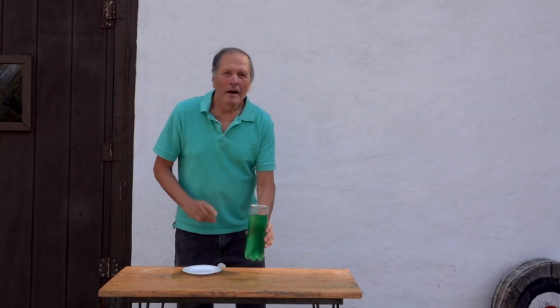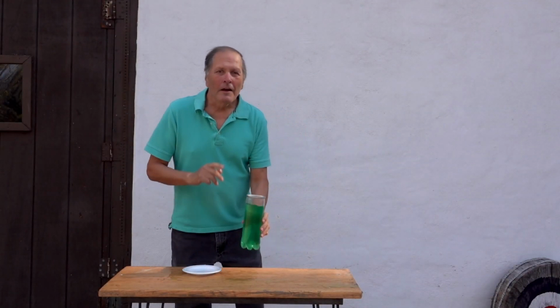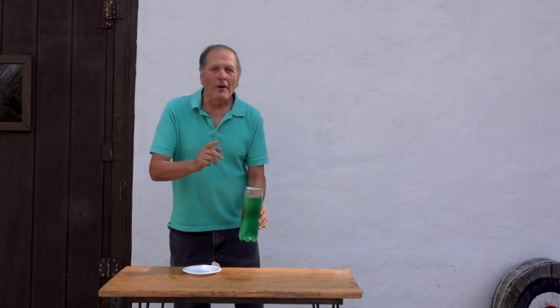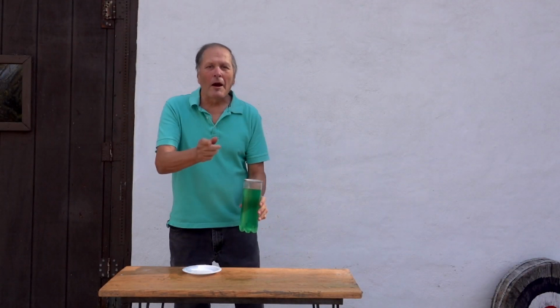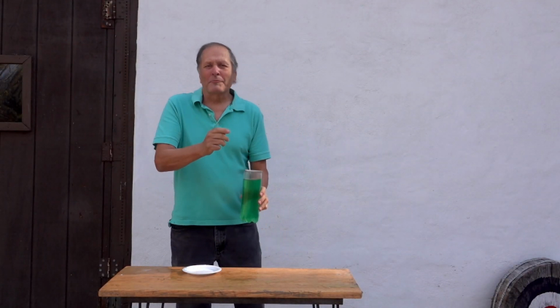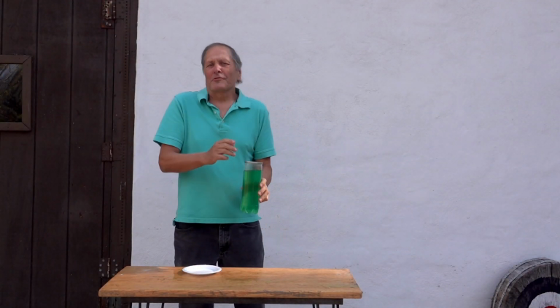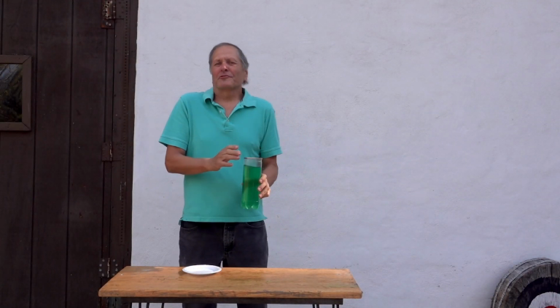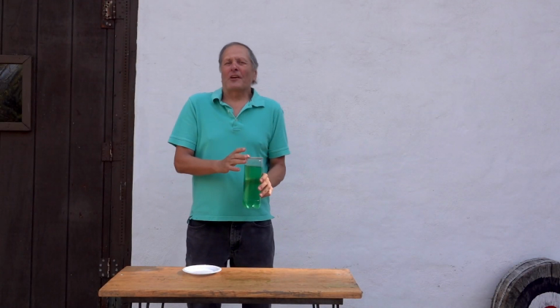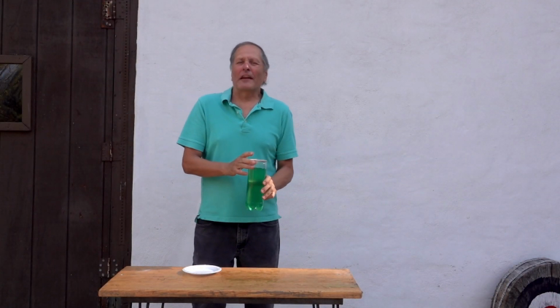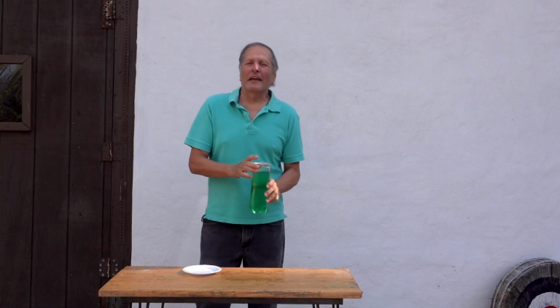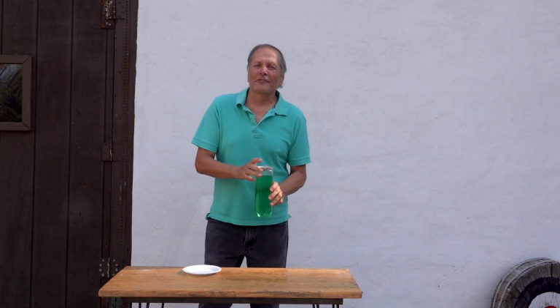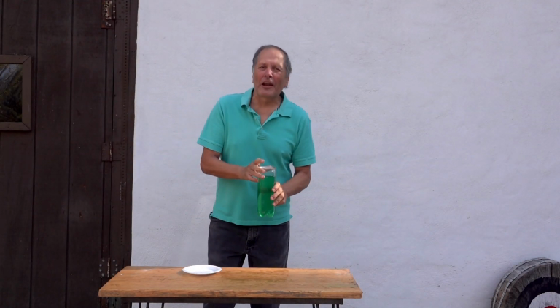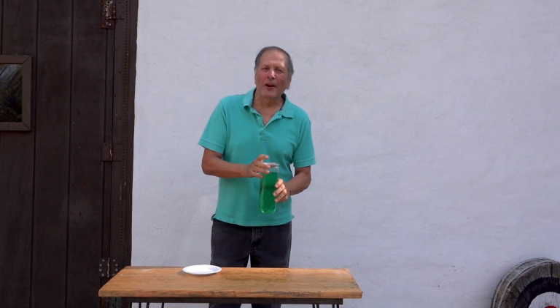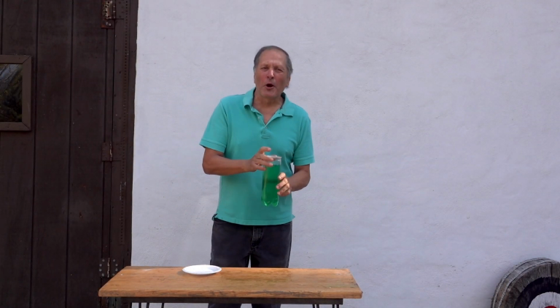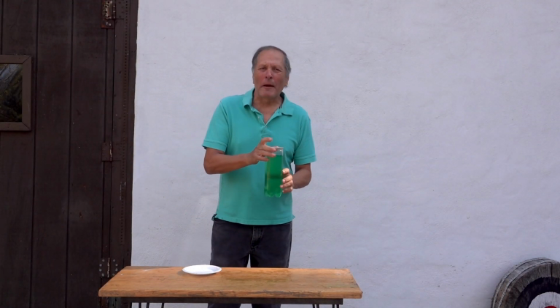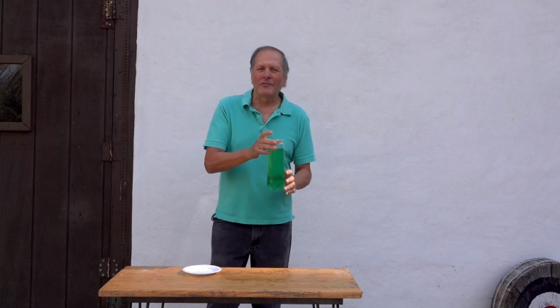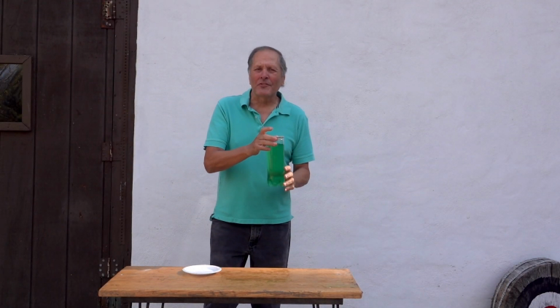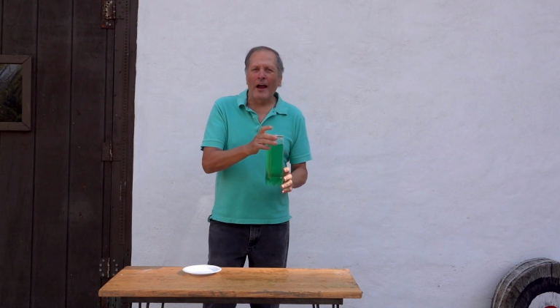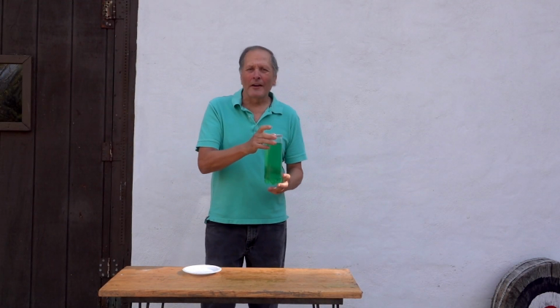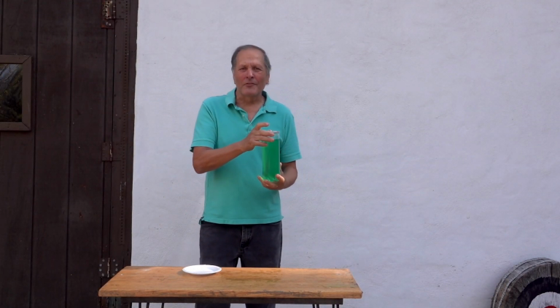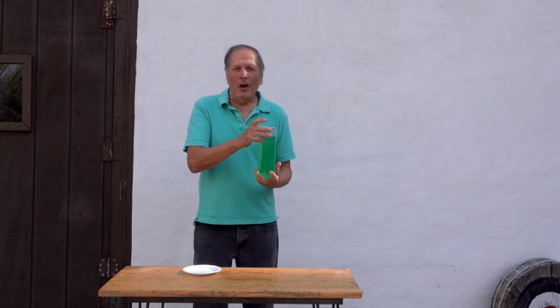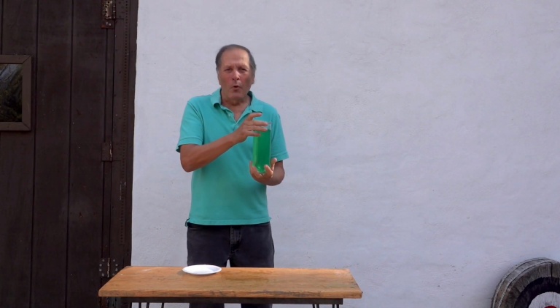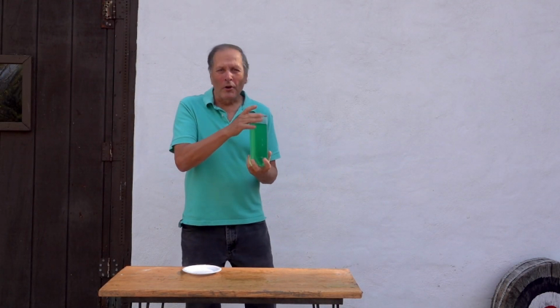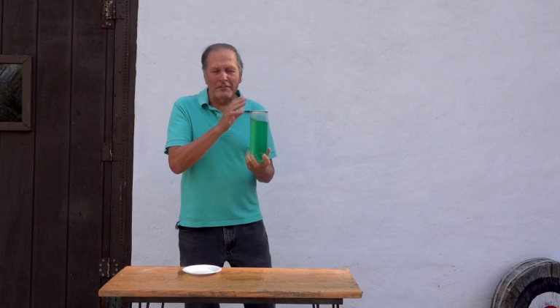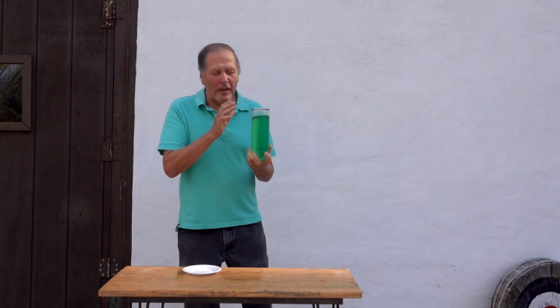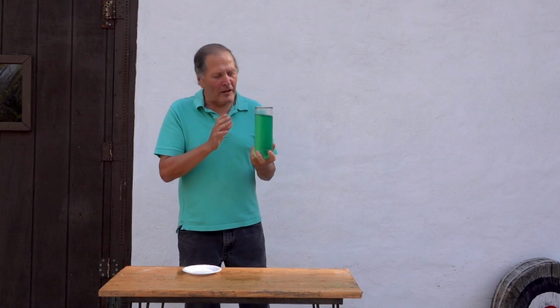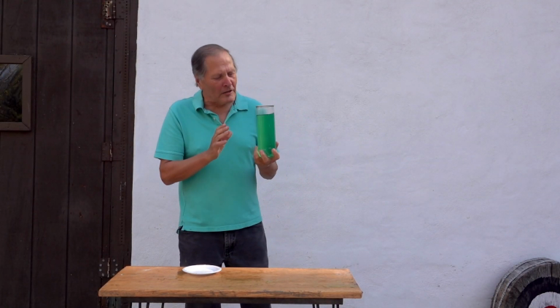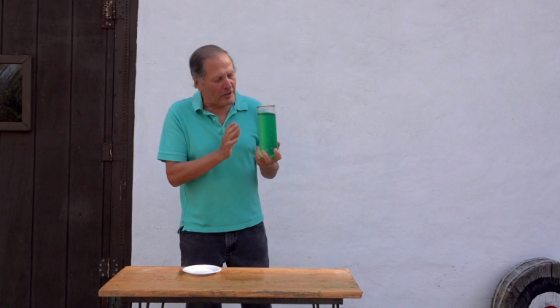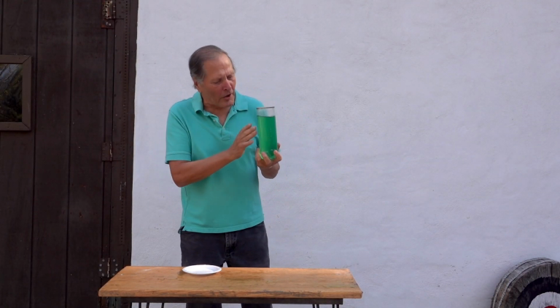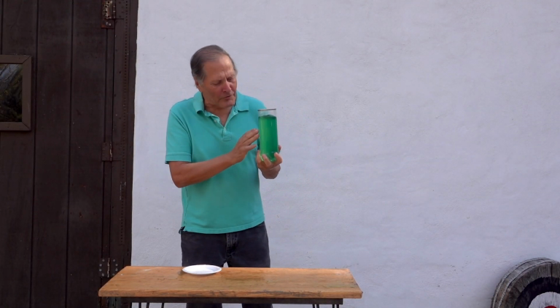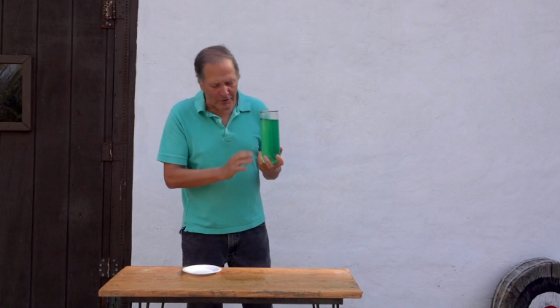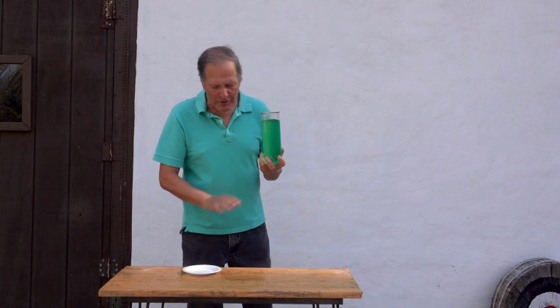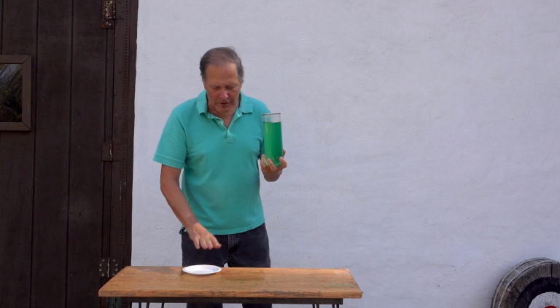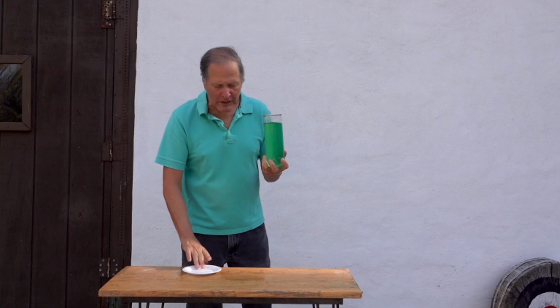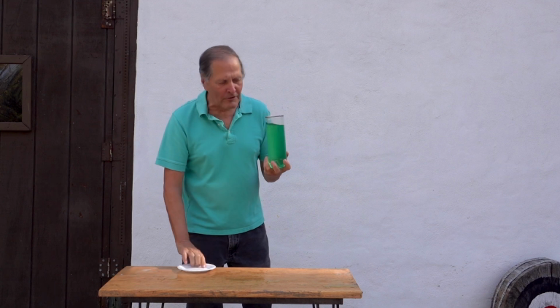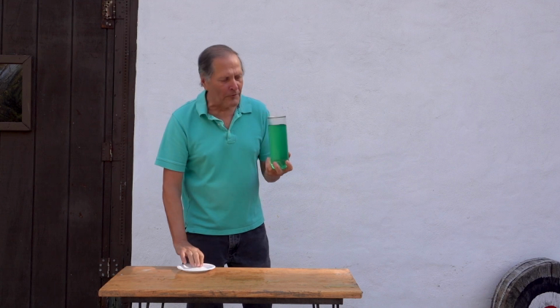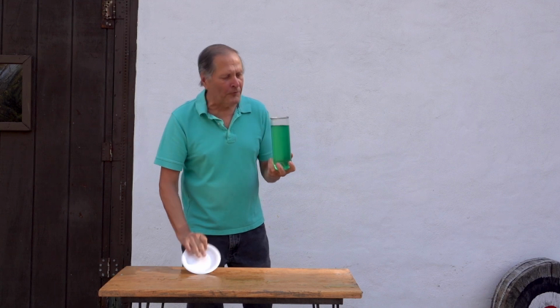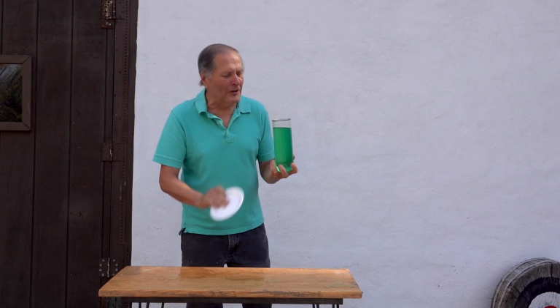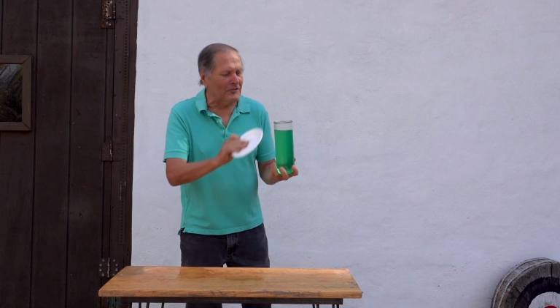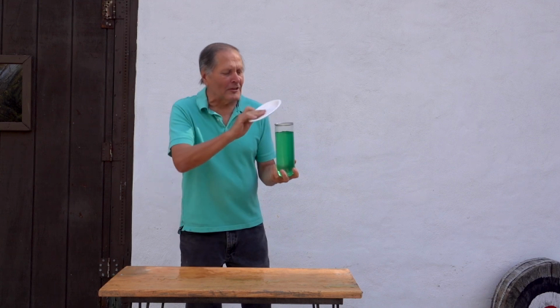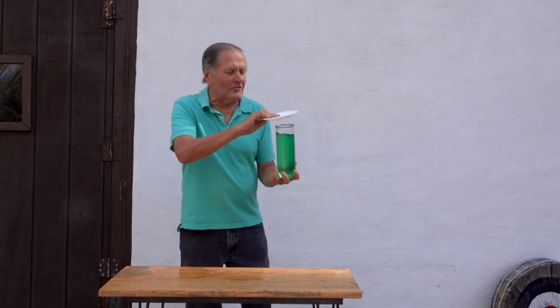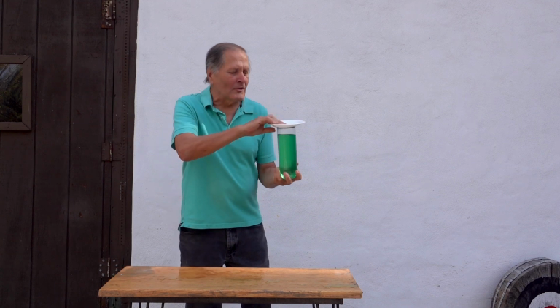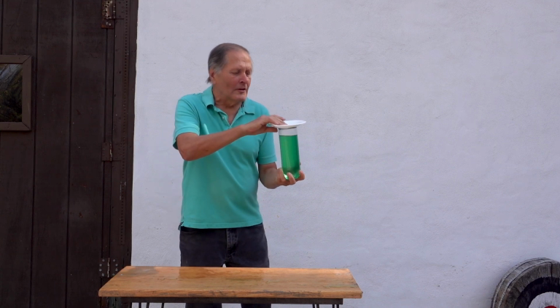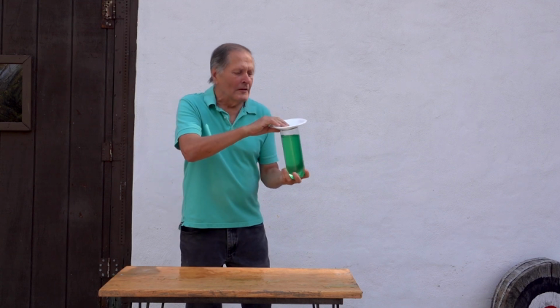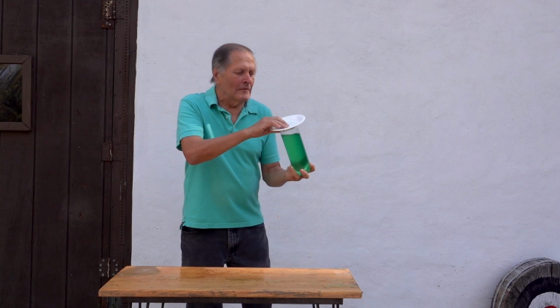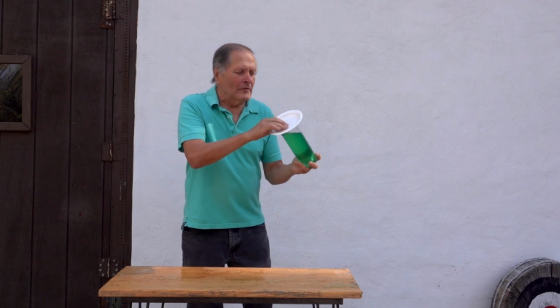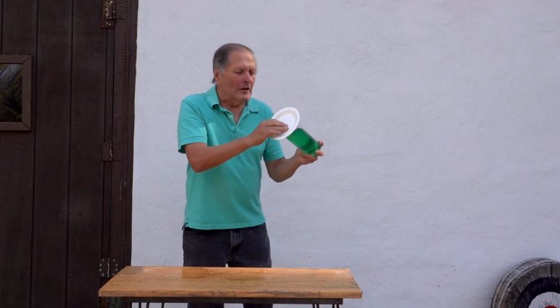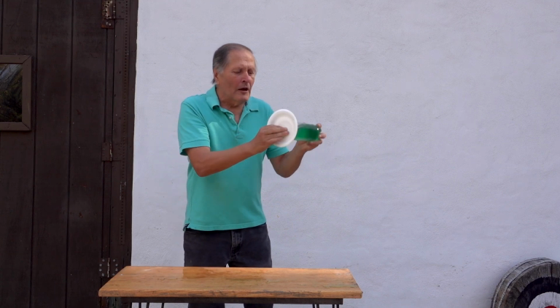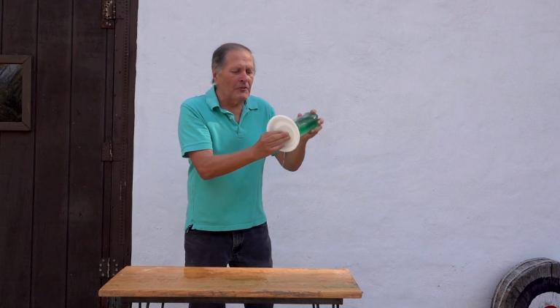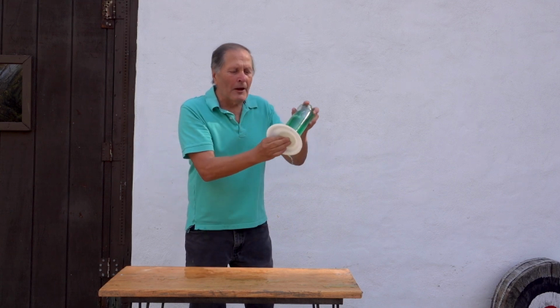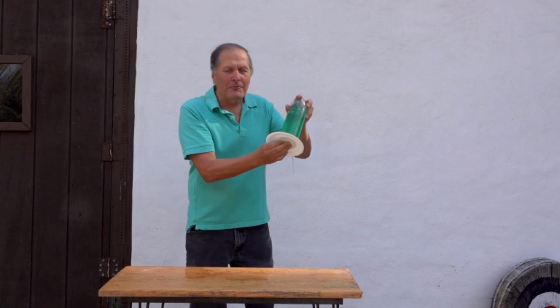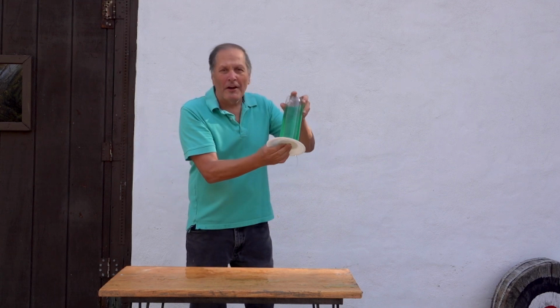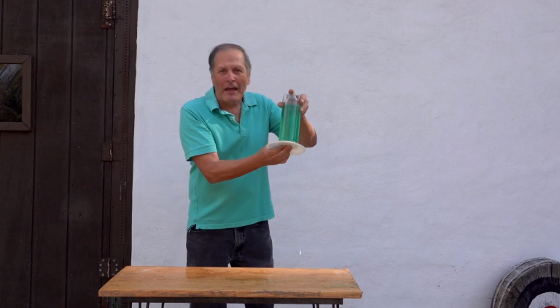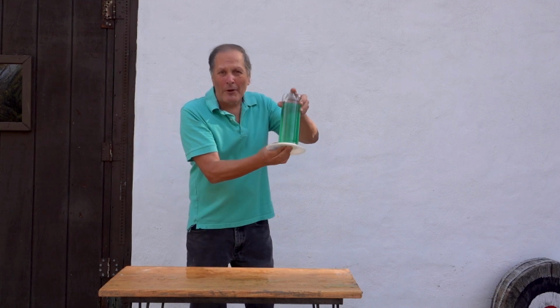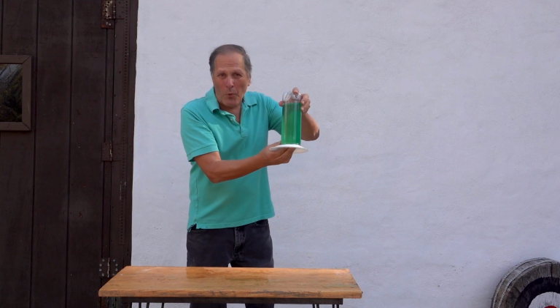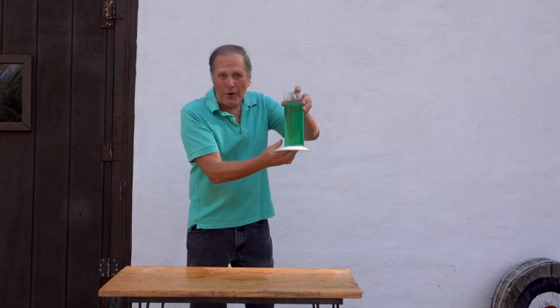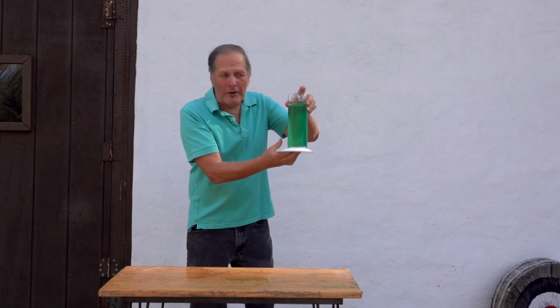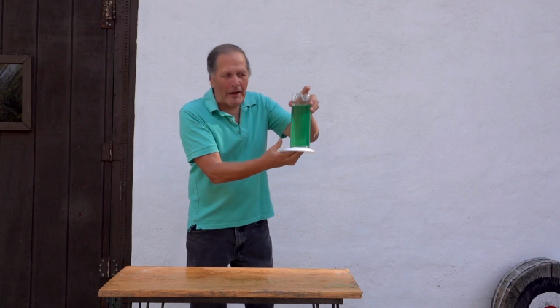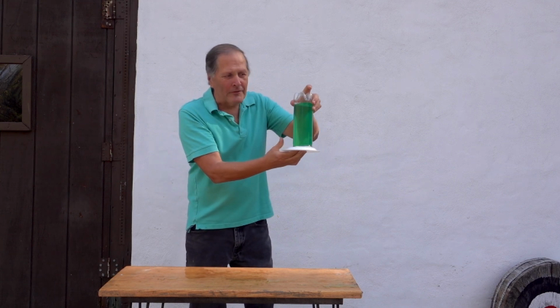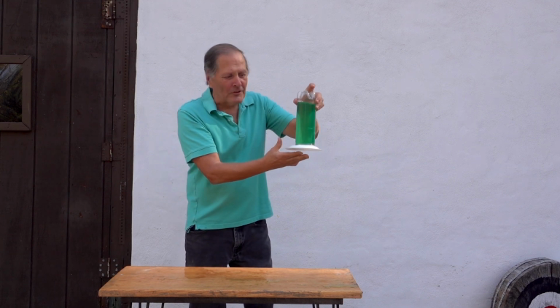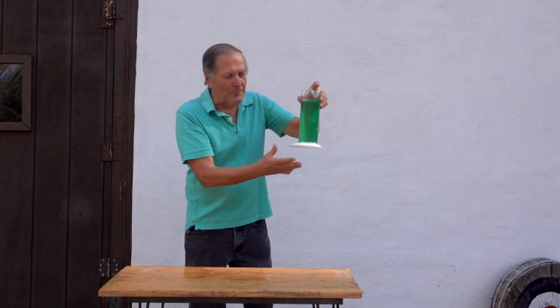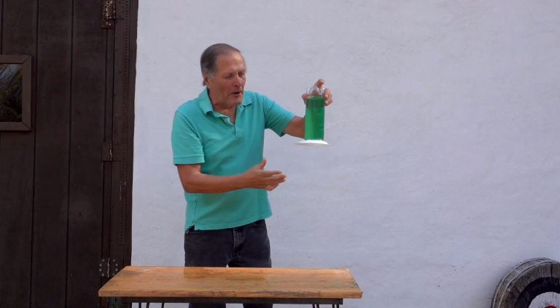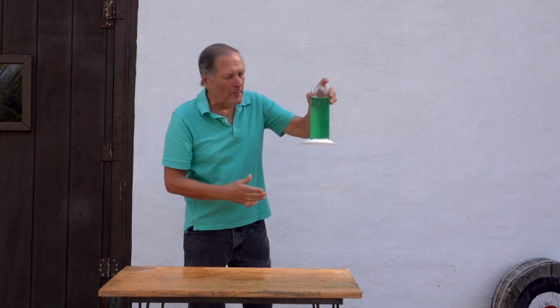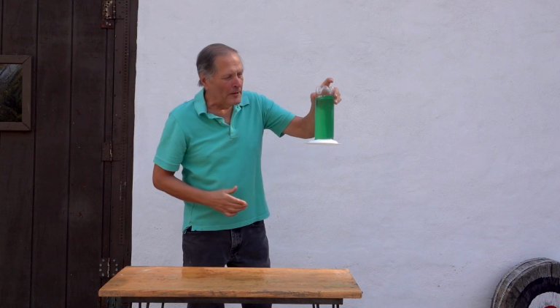Hello, I'm Bruce Shani, and today in Homemade Science, we're going to take a closer look at the physics of the upside-down water glass experiment.